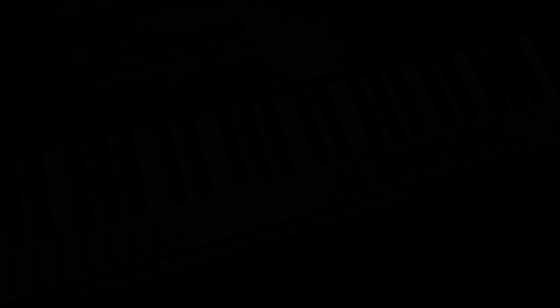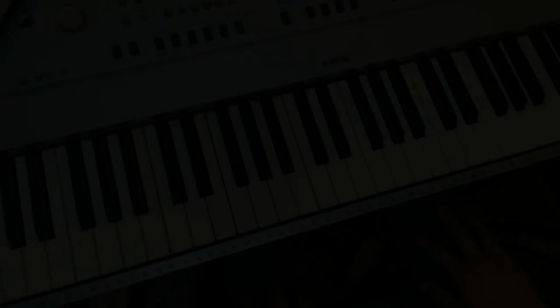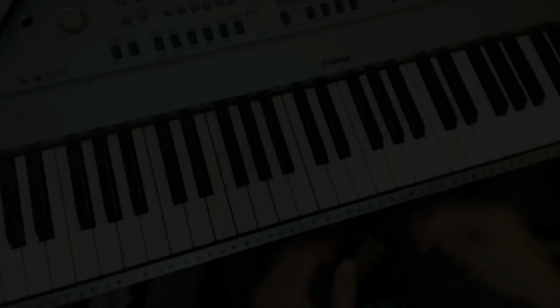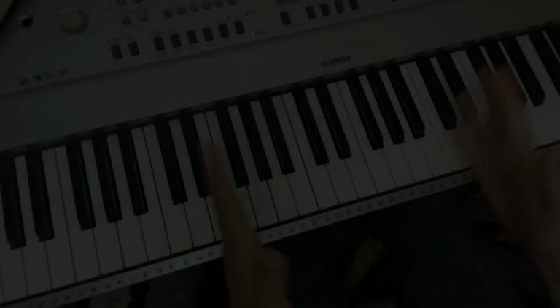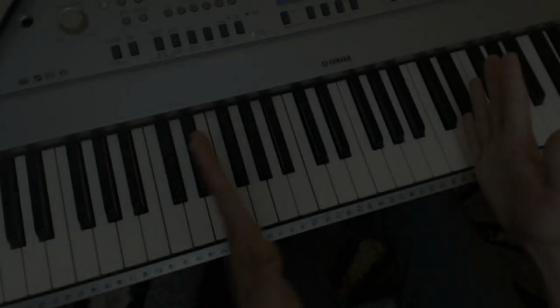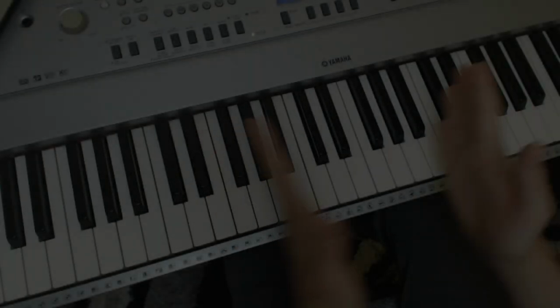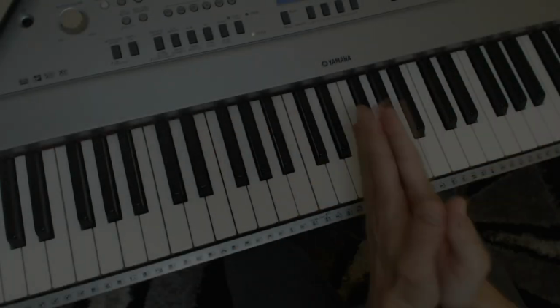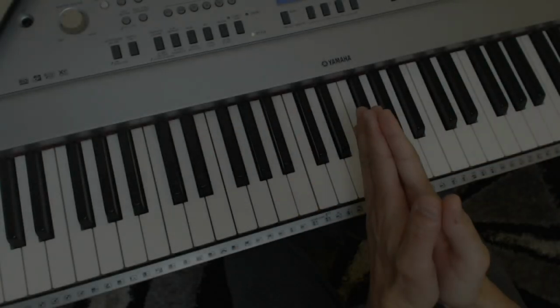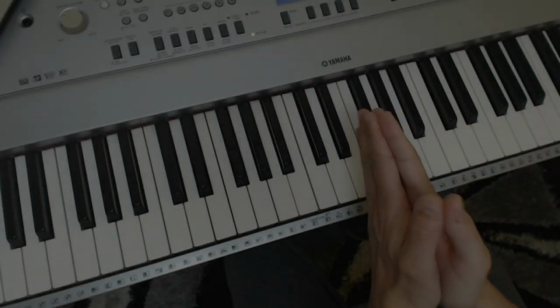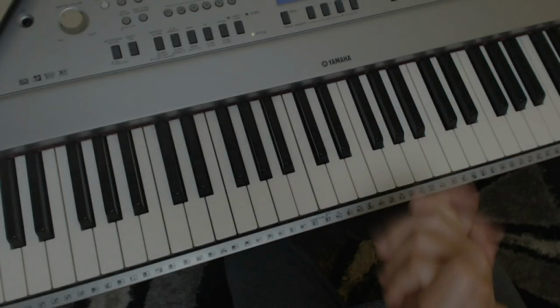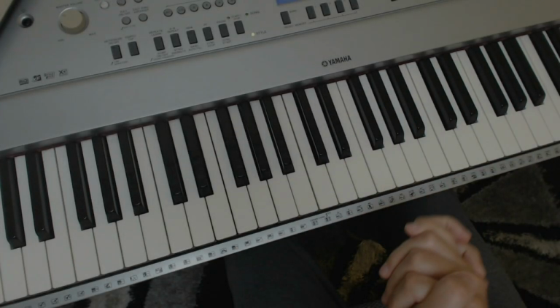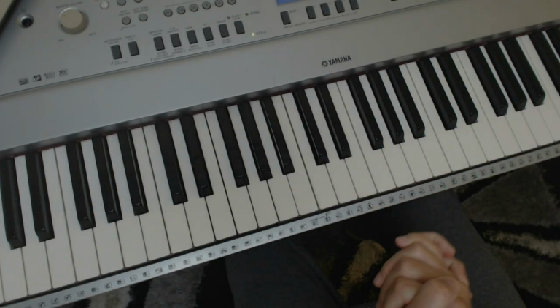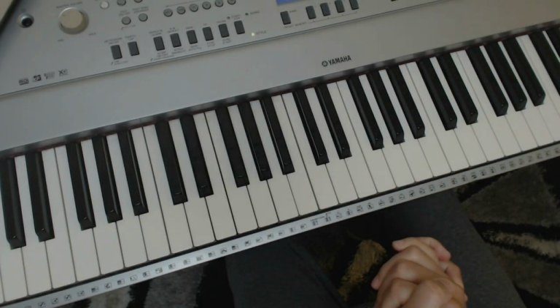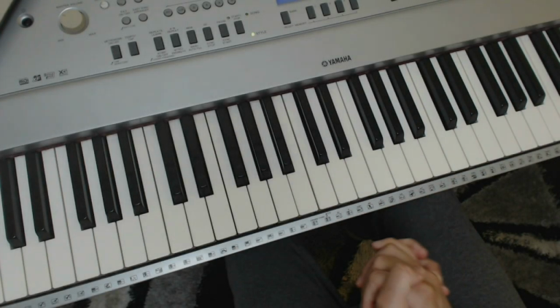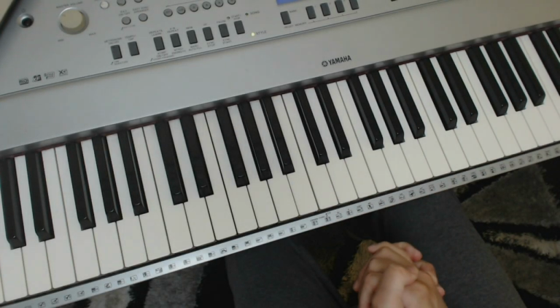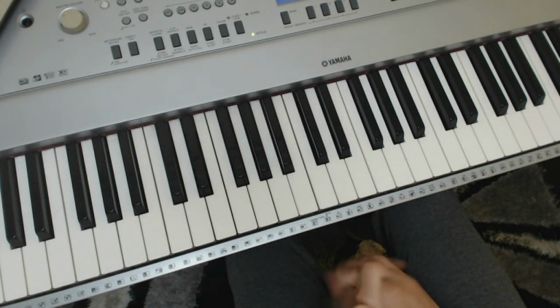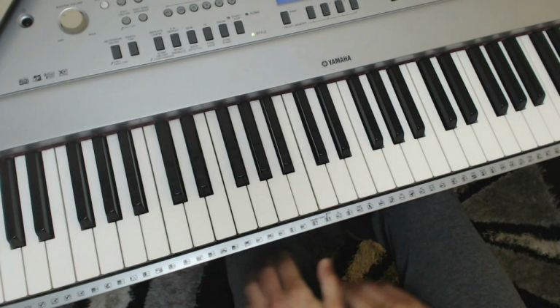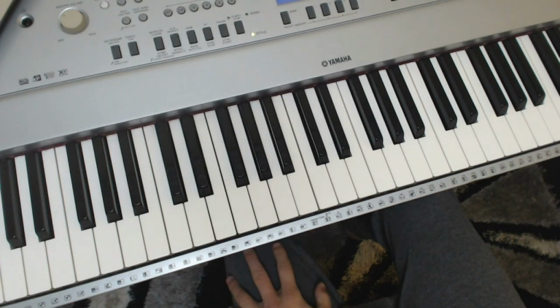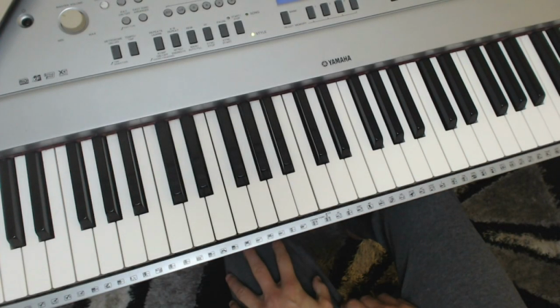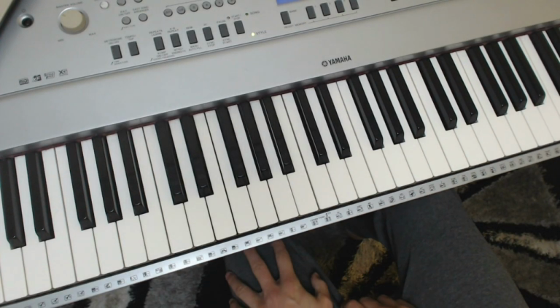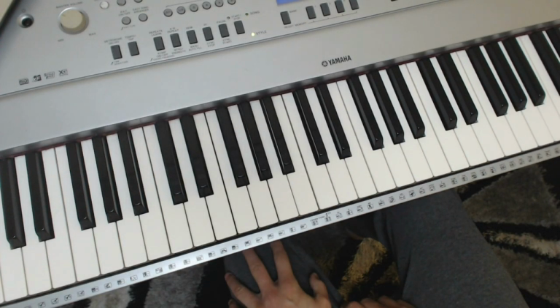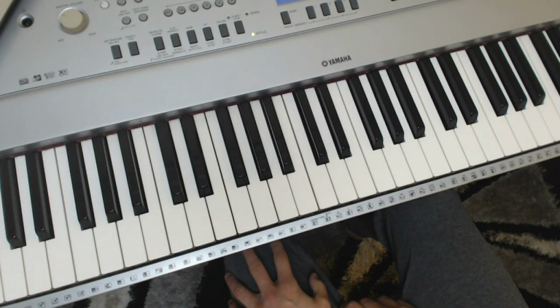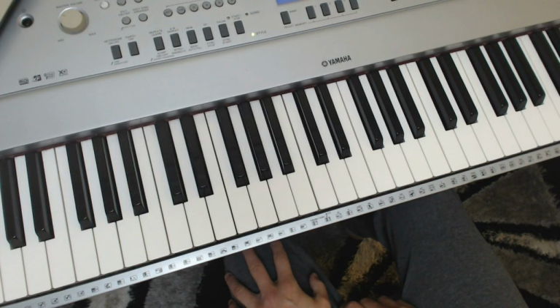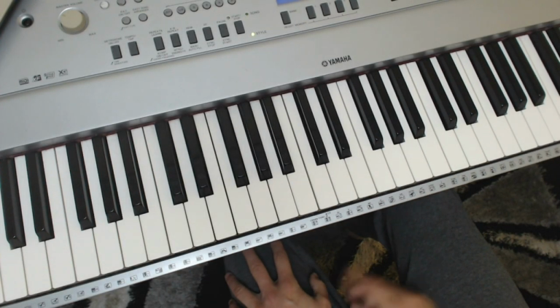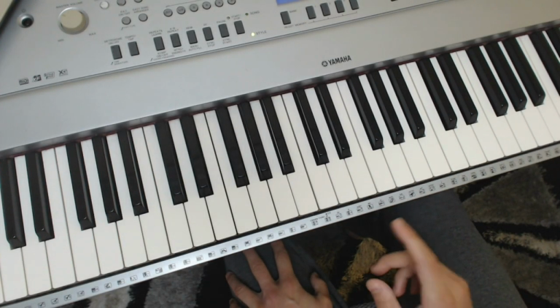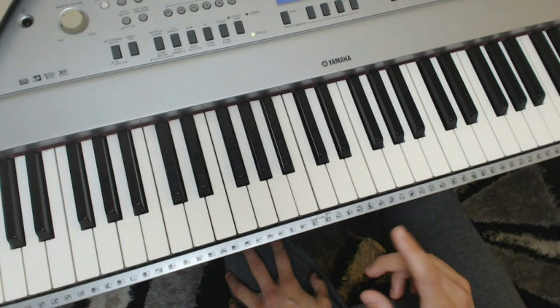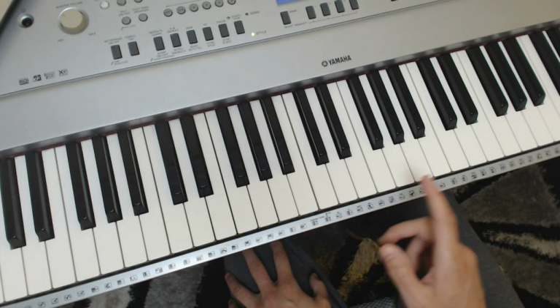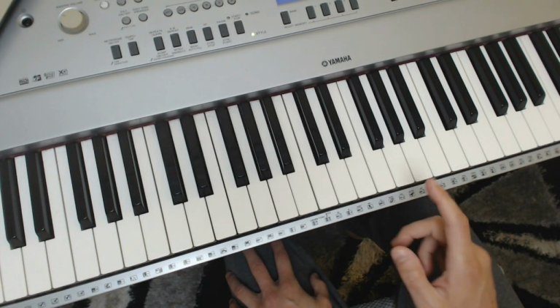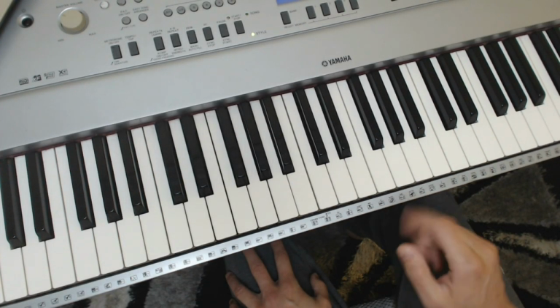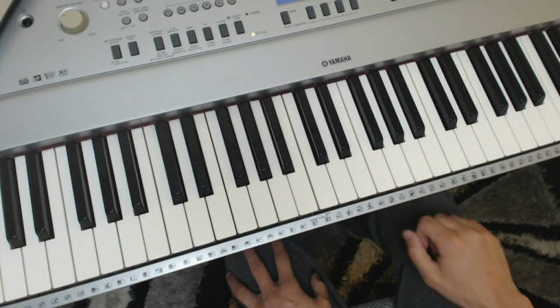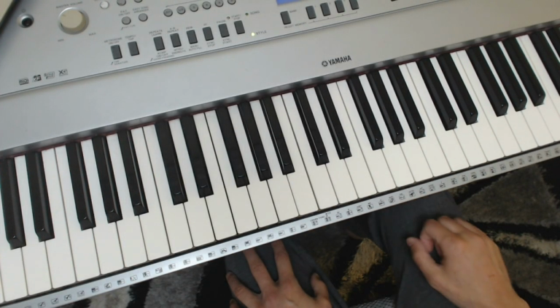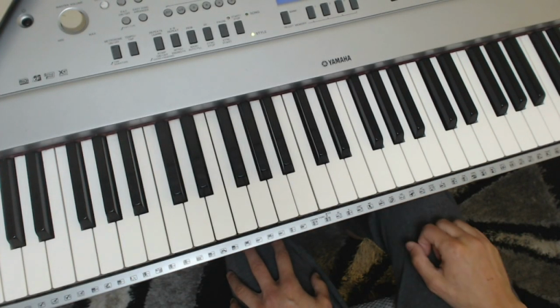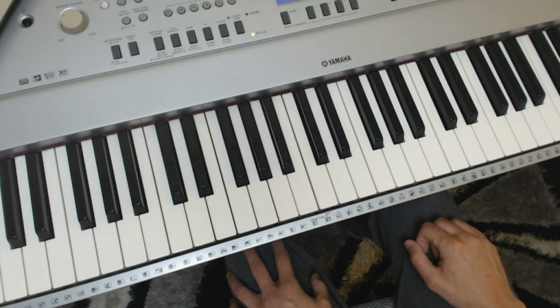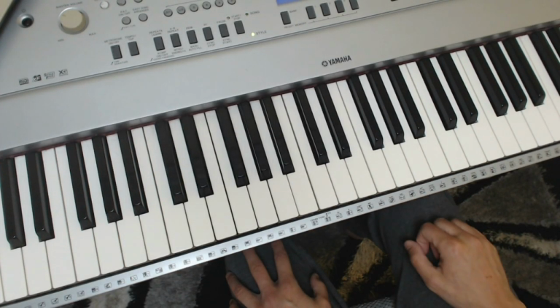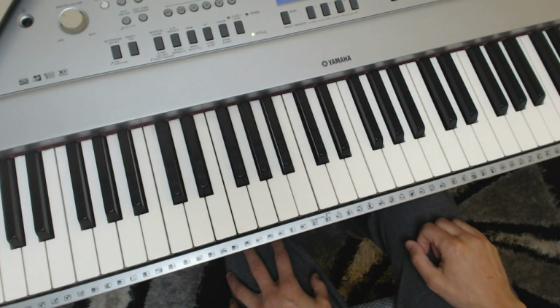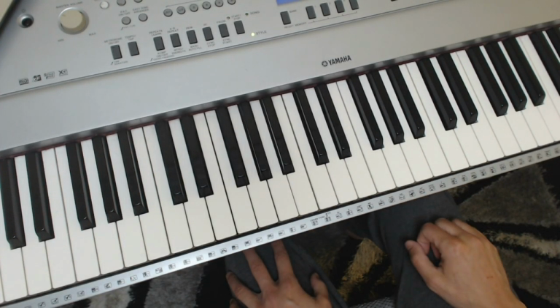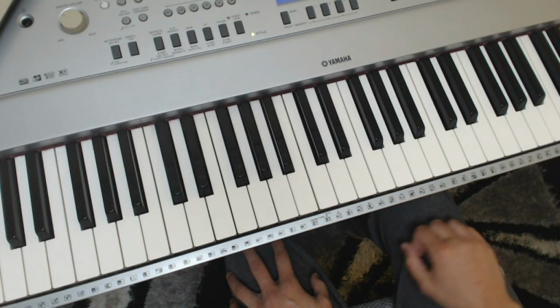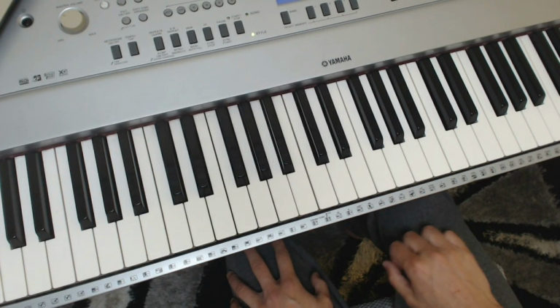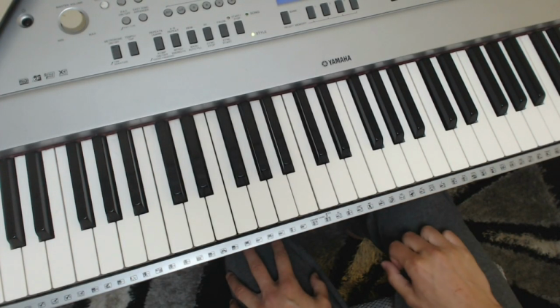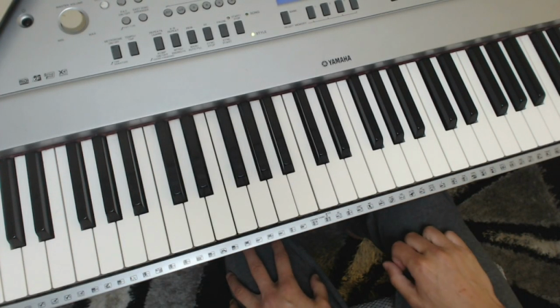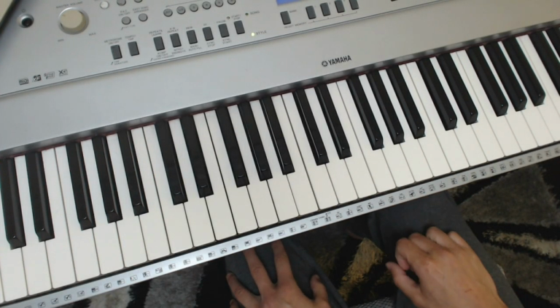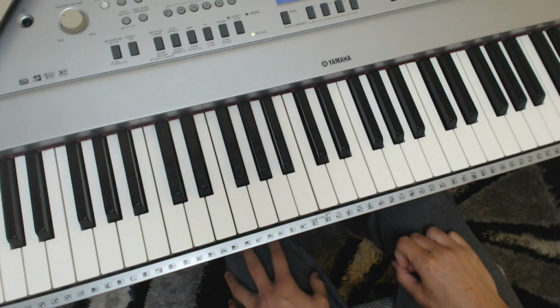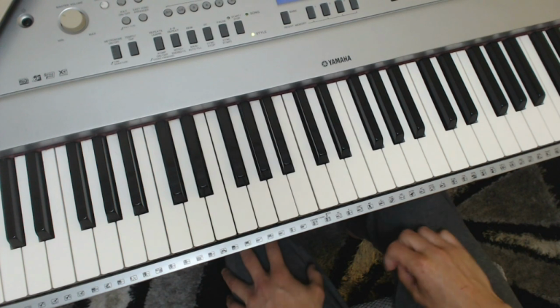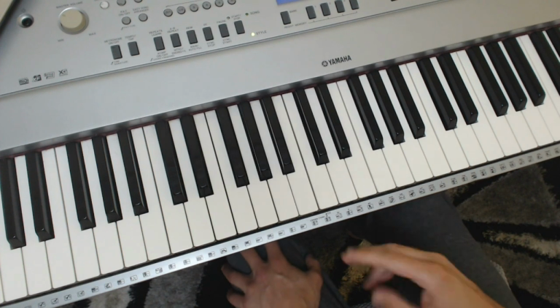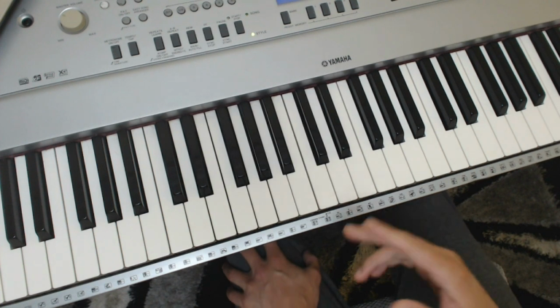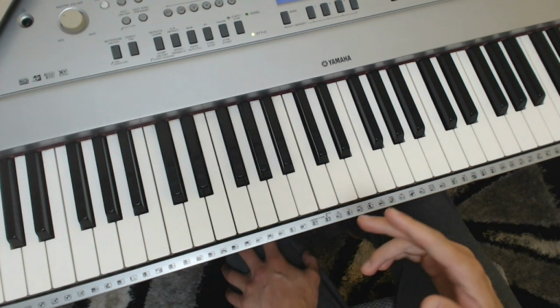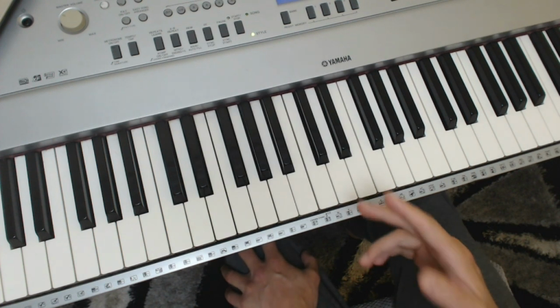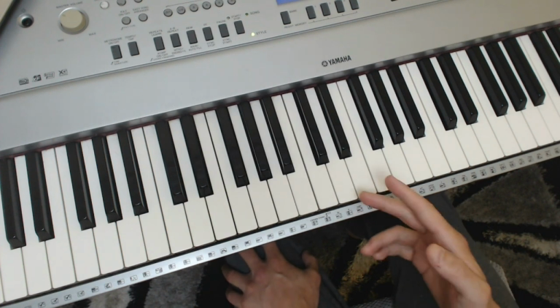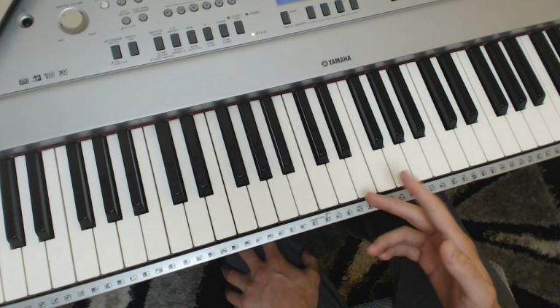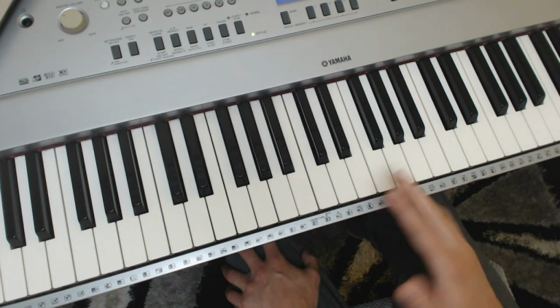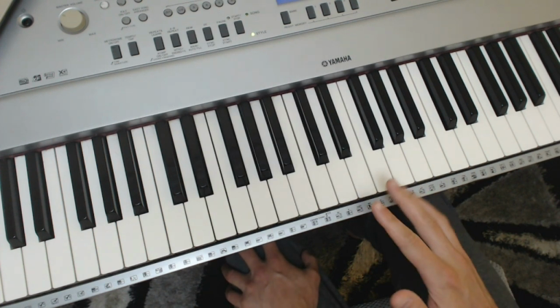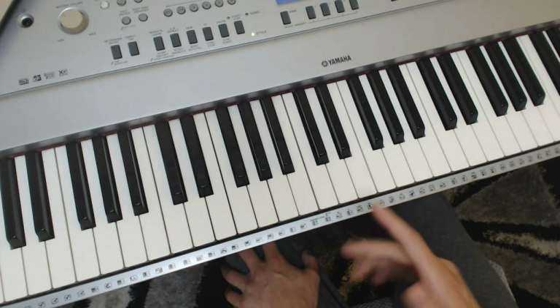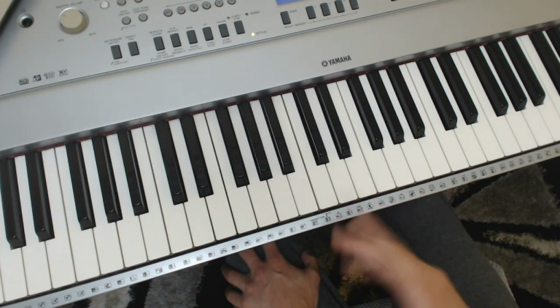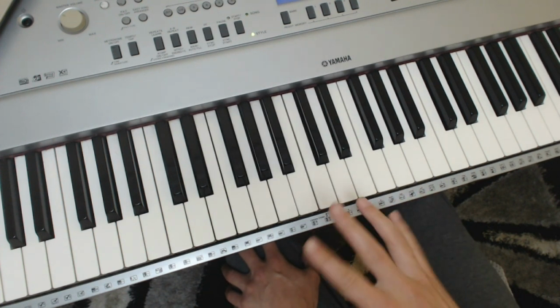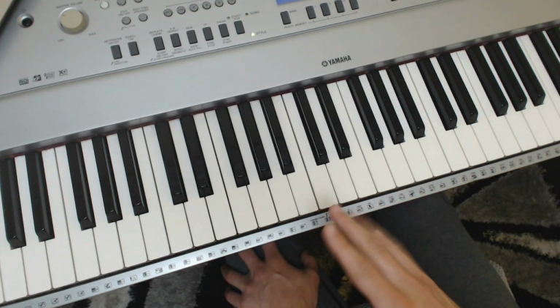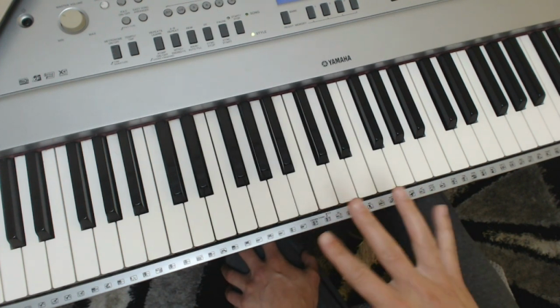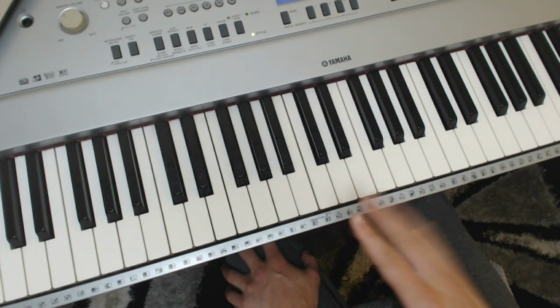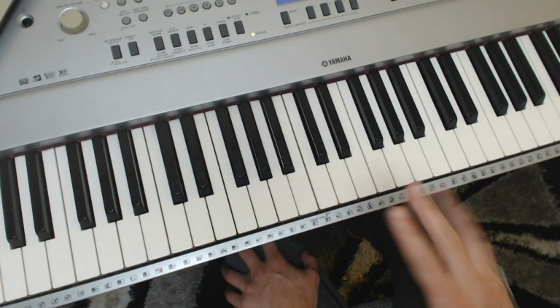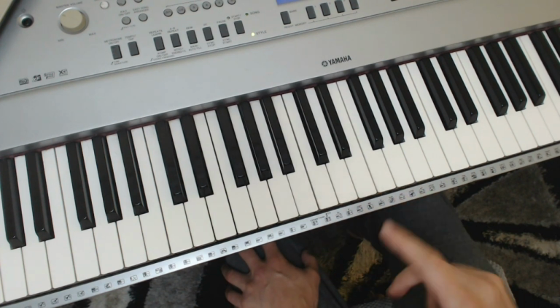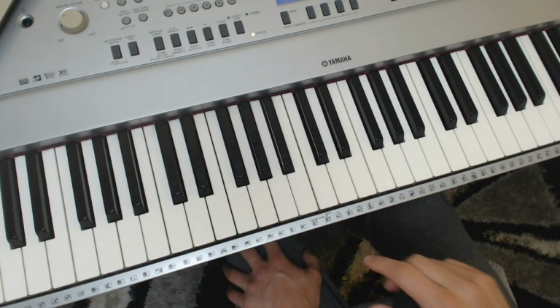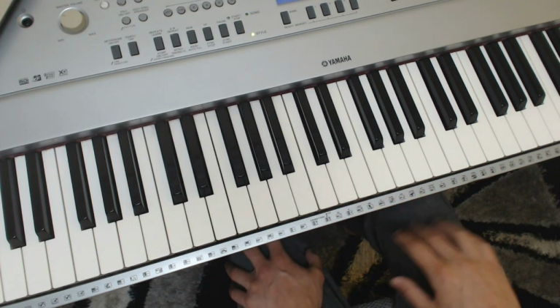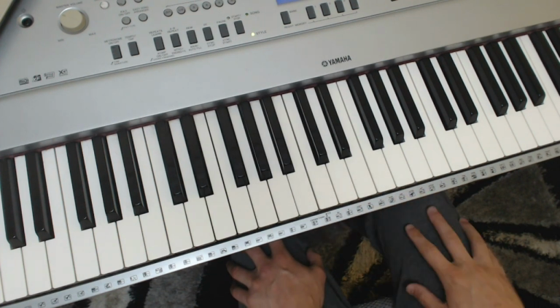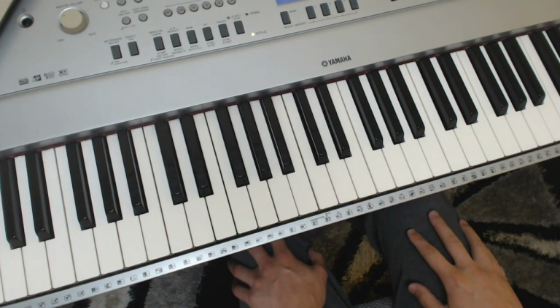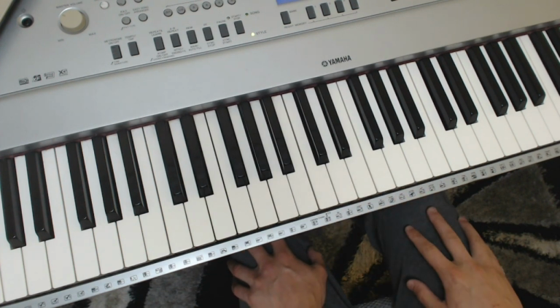Hello there, welcome to part four of the little melody thing I've written for you. This one is going to be on the jazz, kind of ragtime, swingy kind of thing.